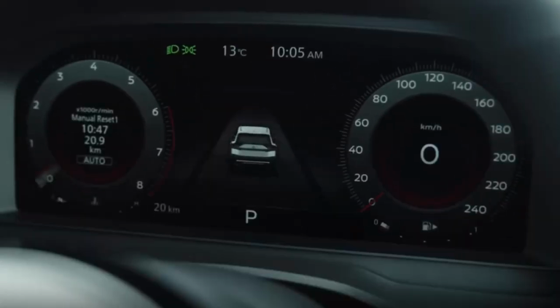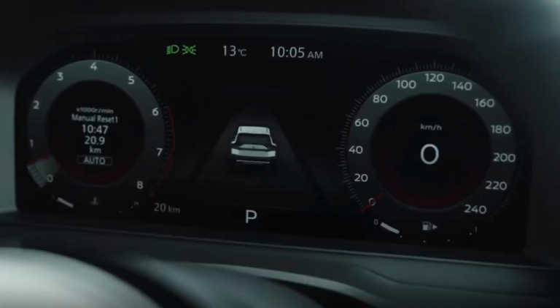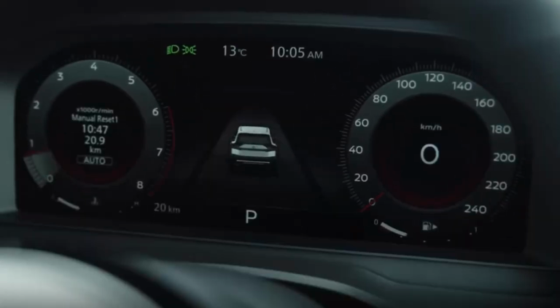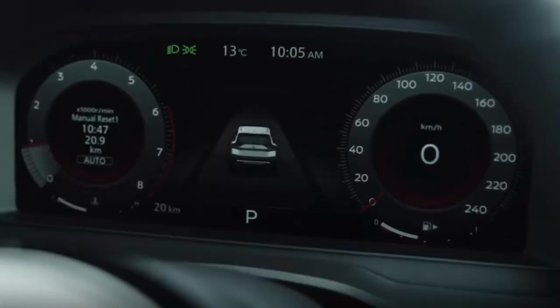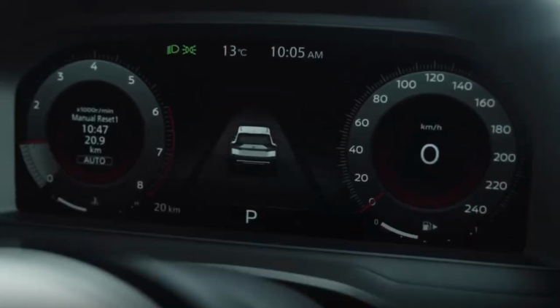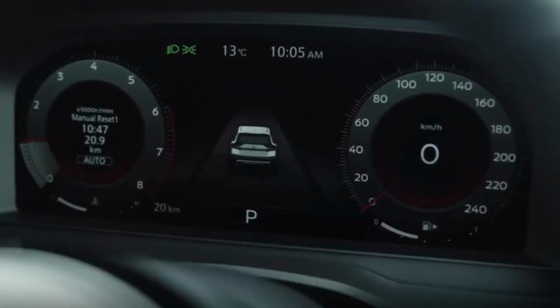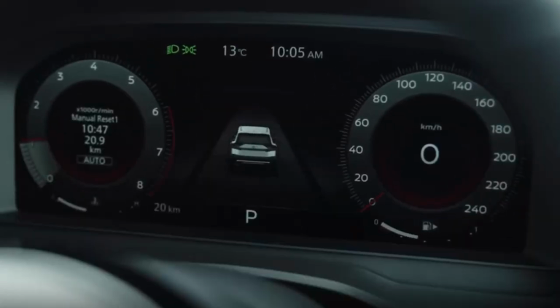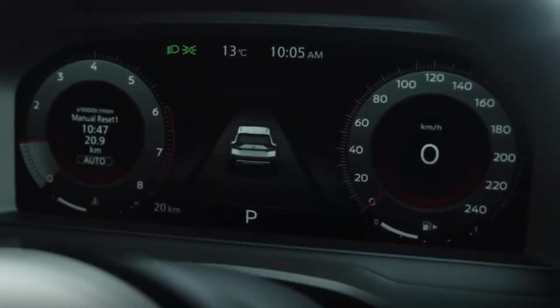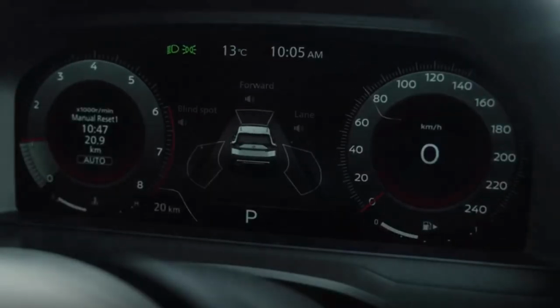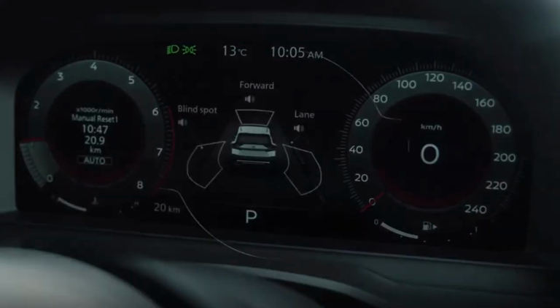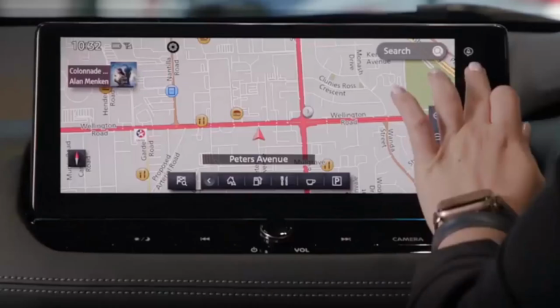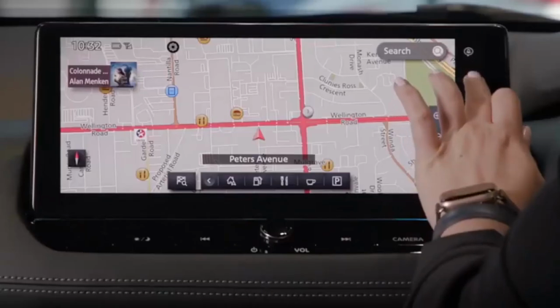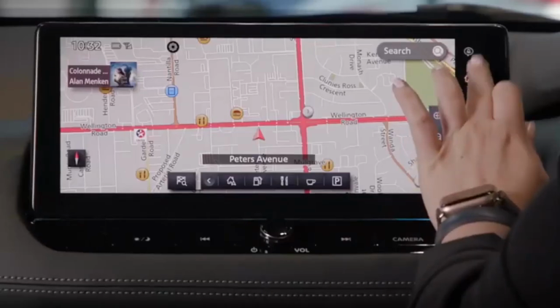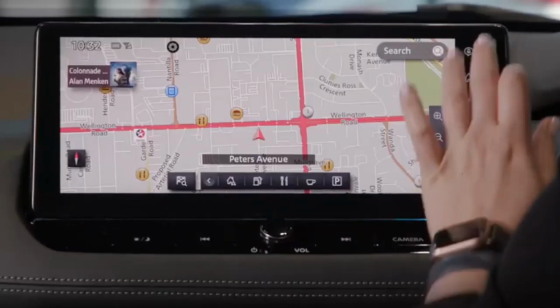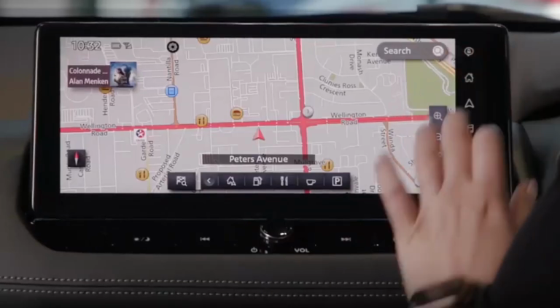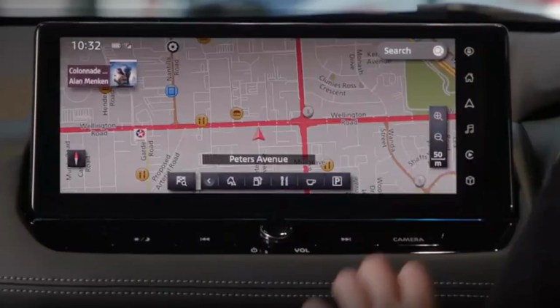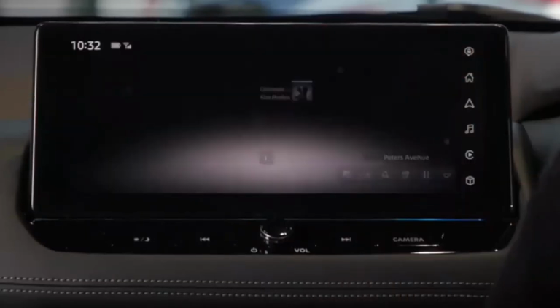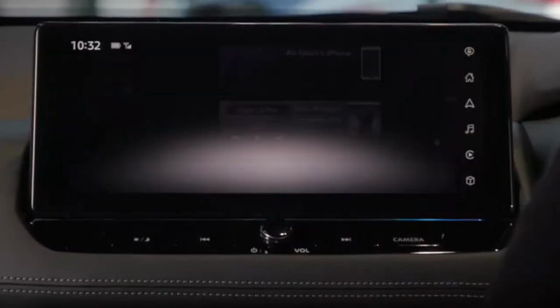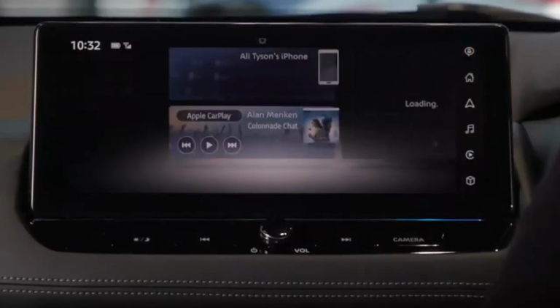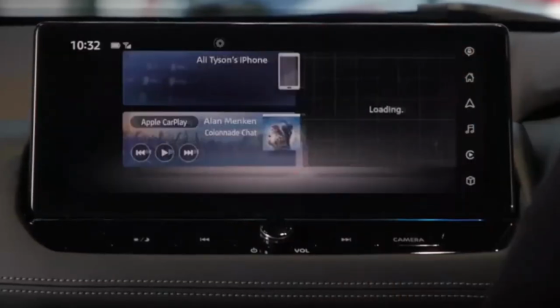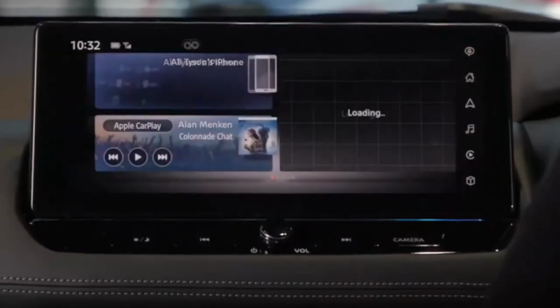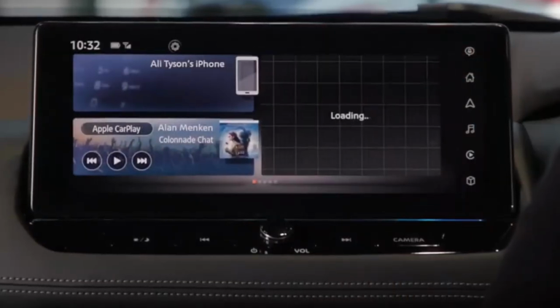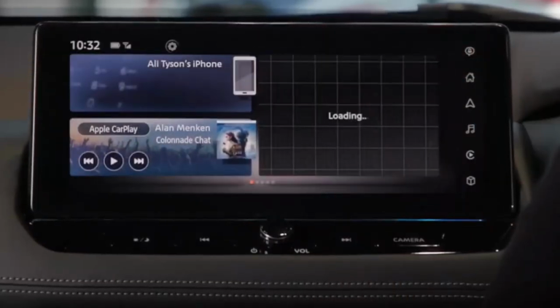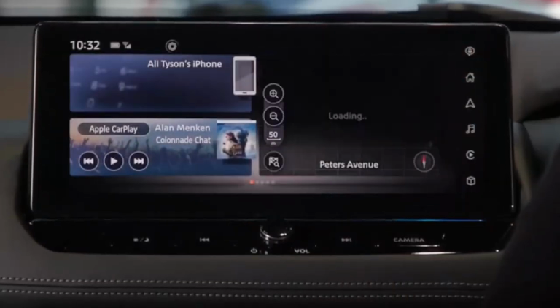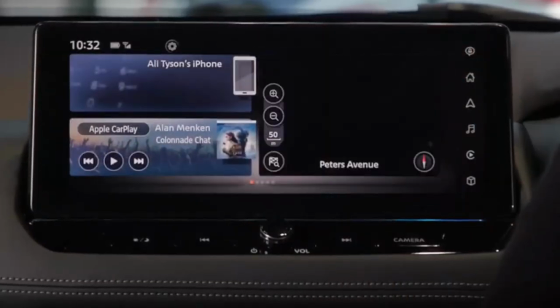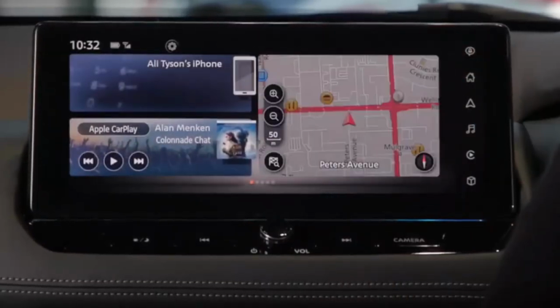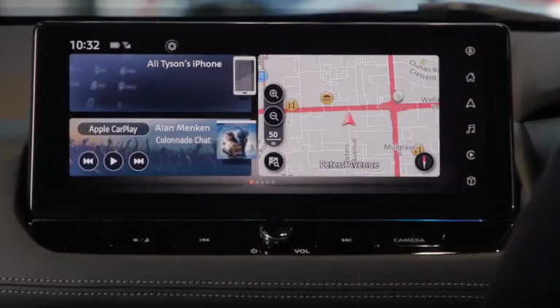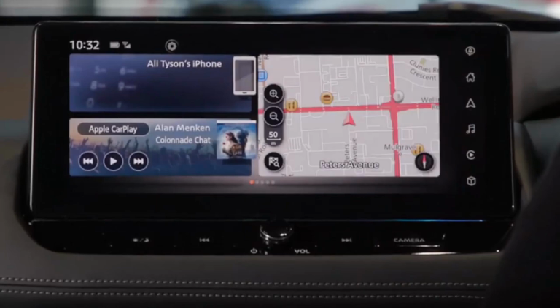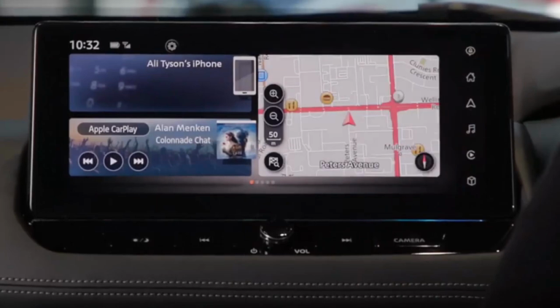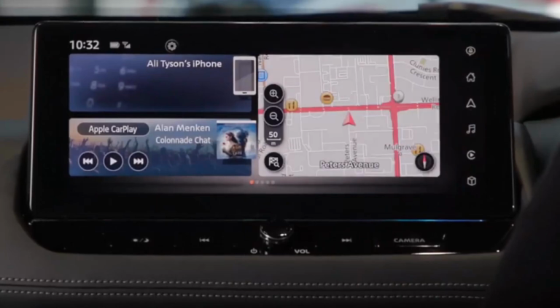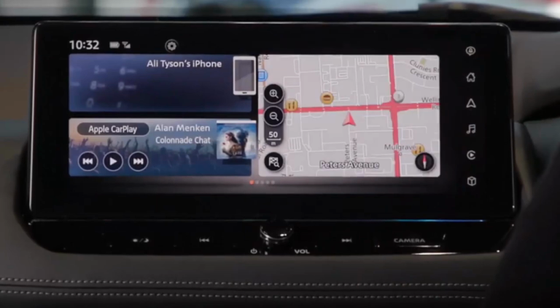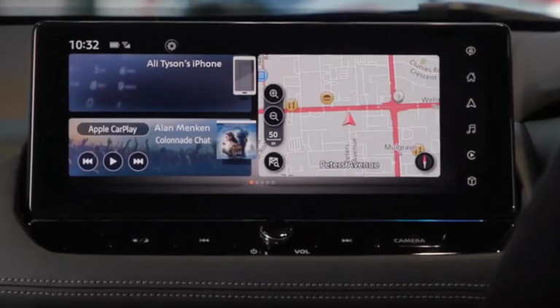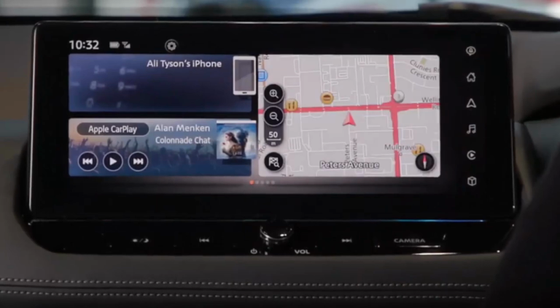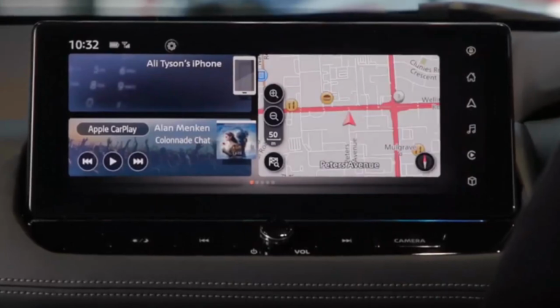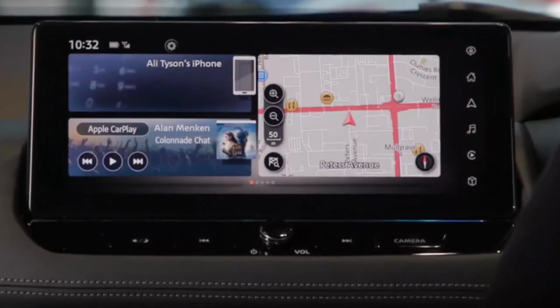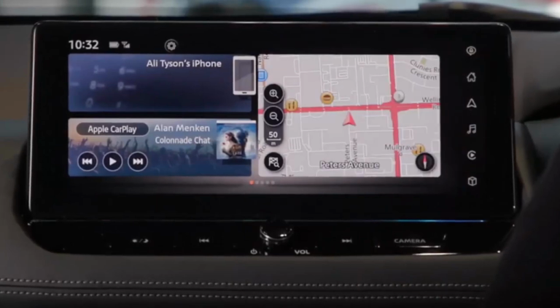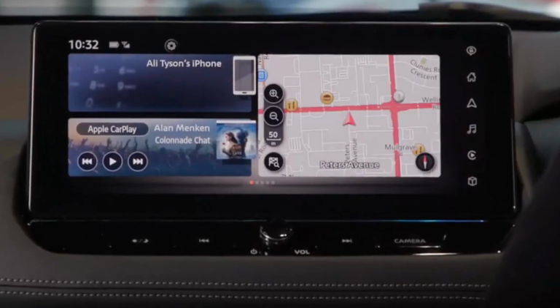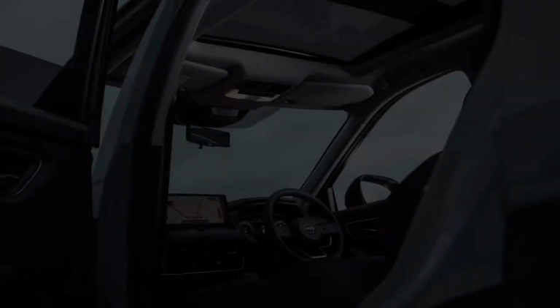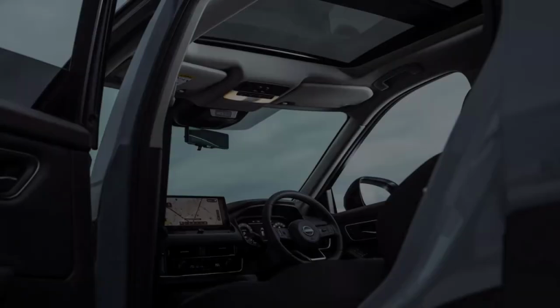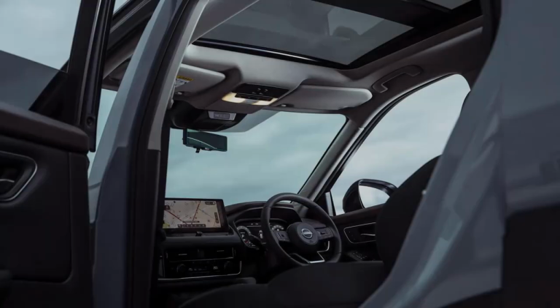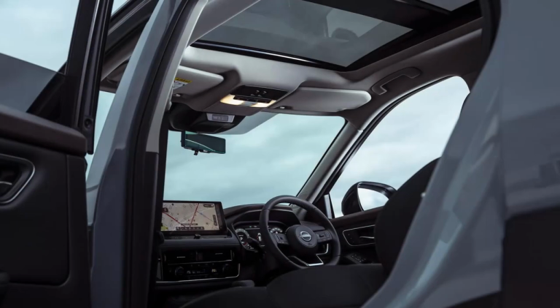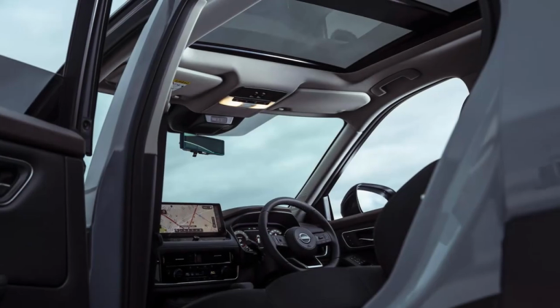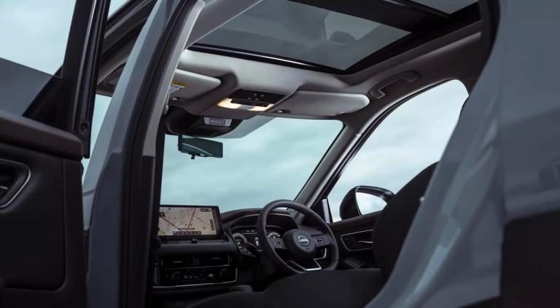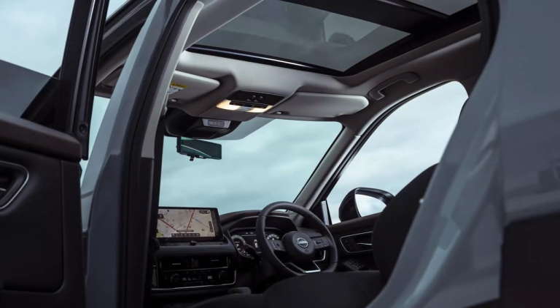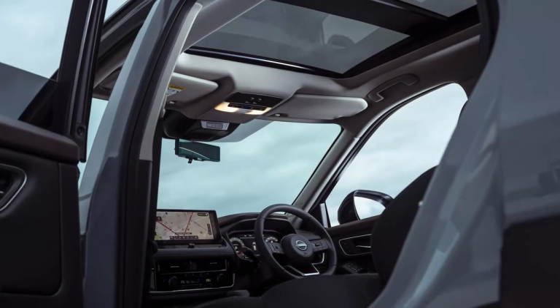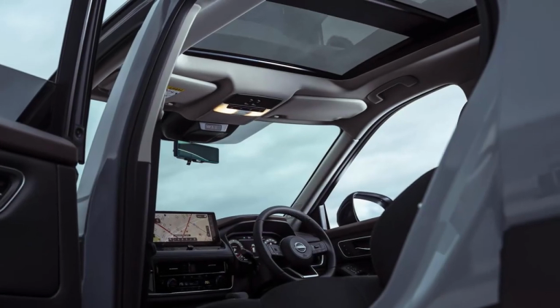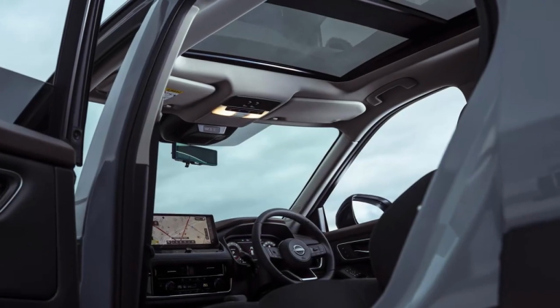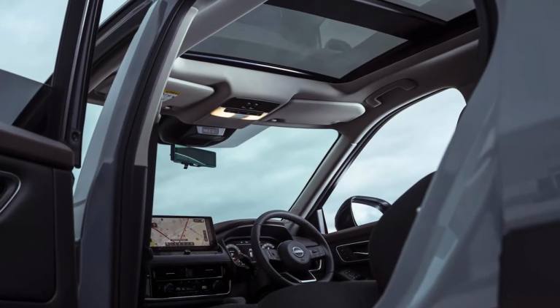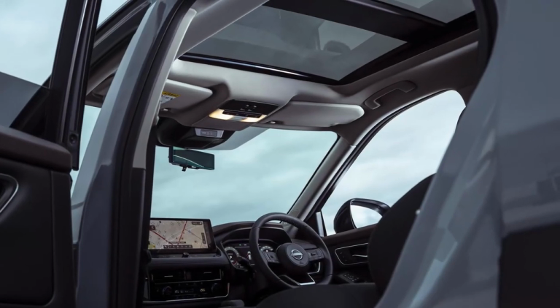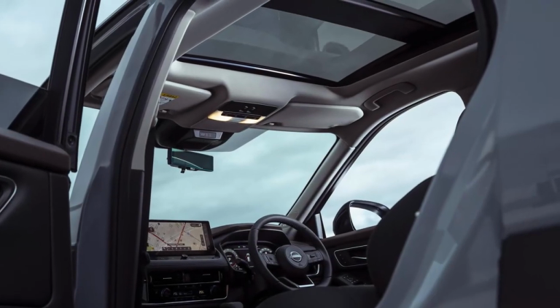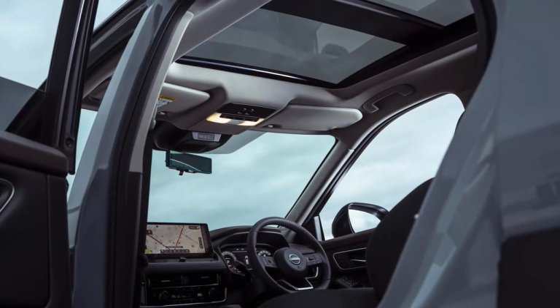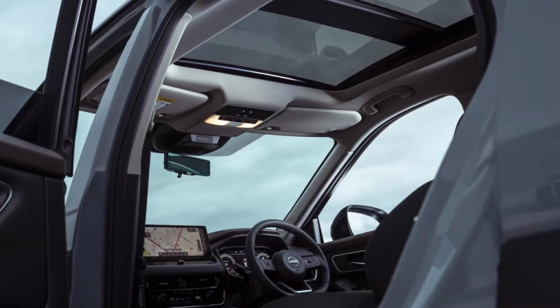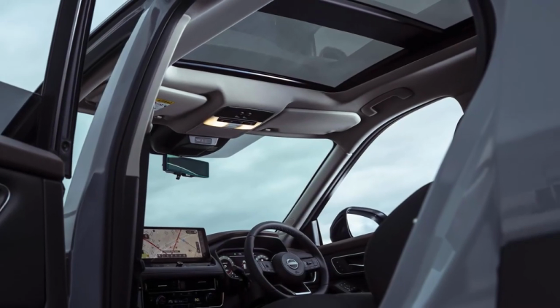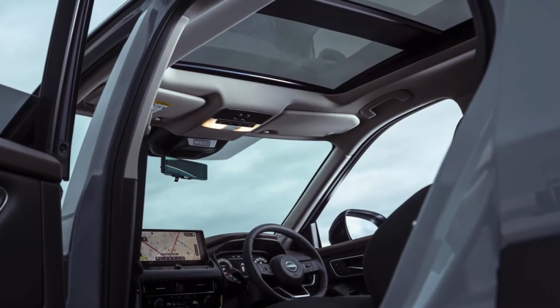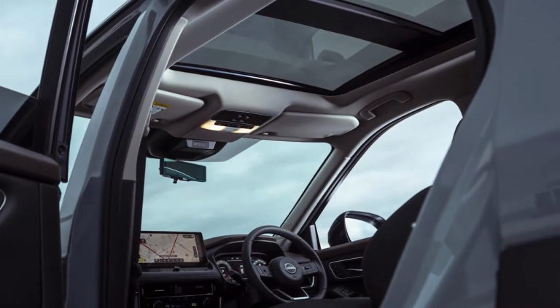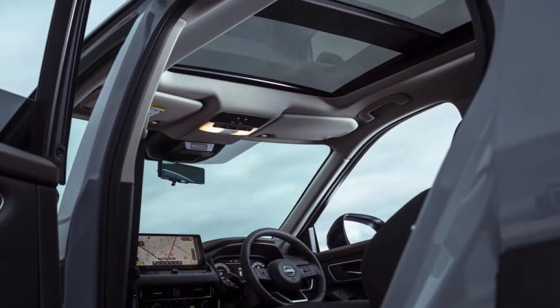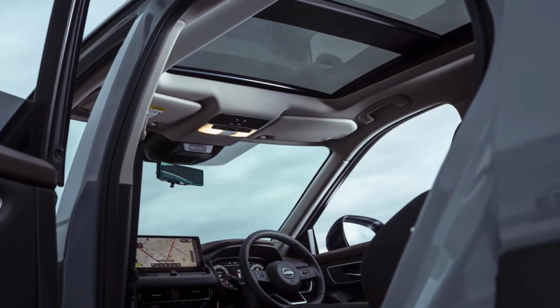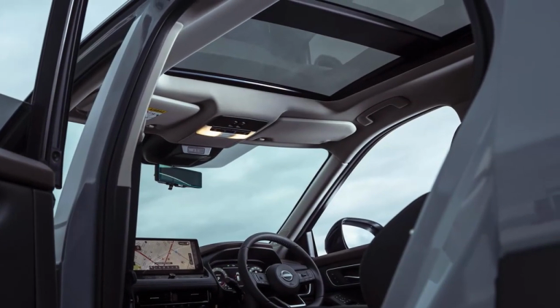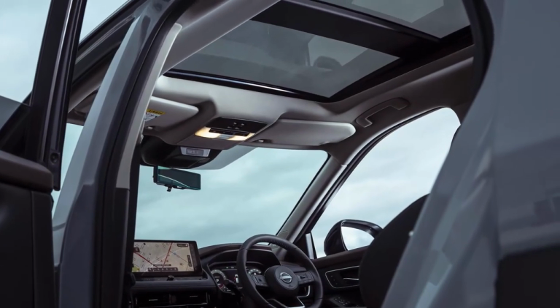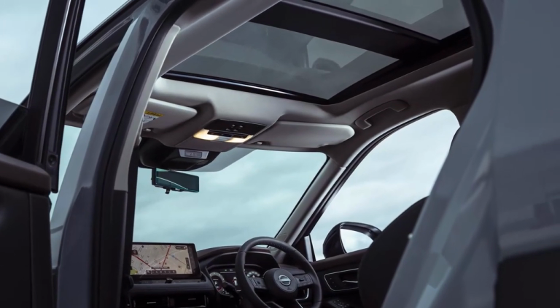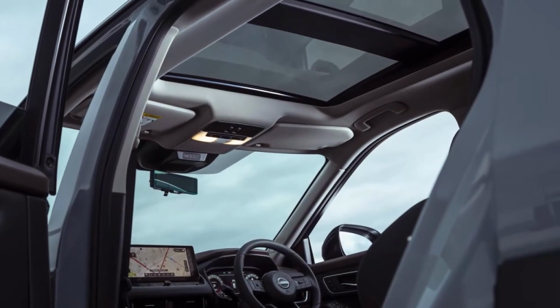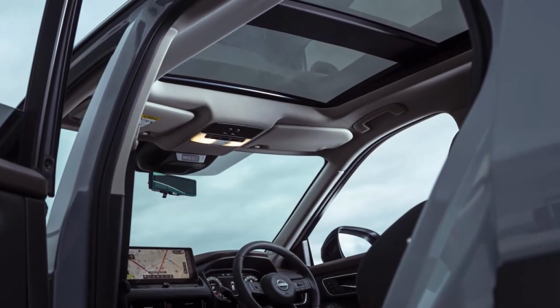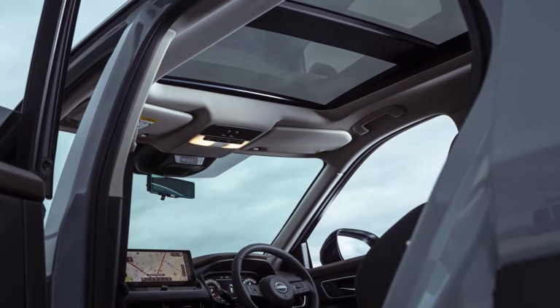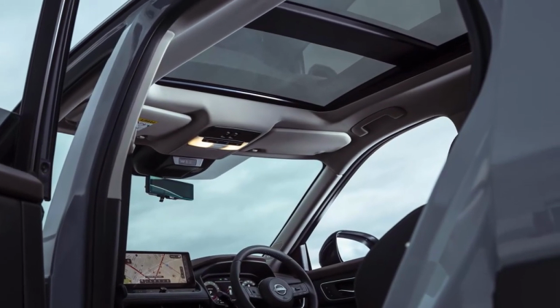The digital instrument panel is available in 7.0-inch or 12.3-inch sizes, as well as the large heads-up display available on the top models.